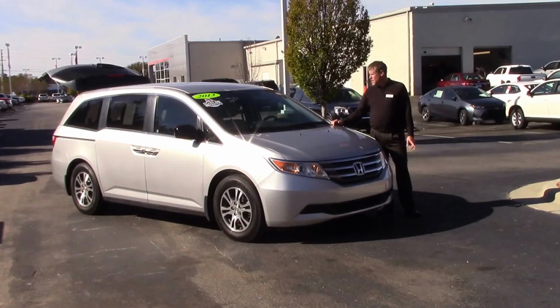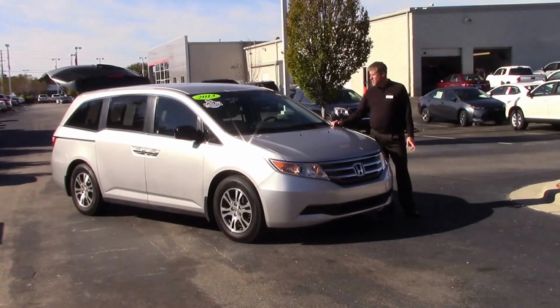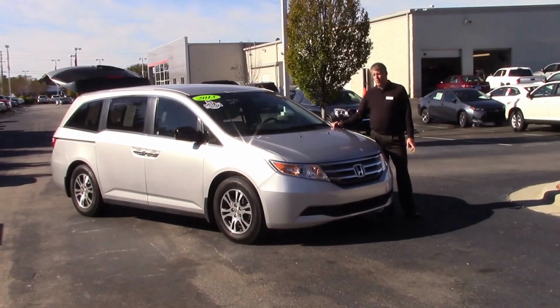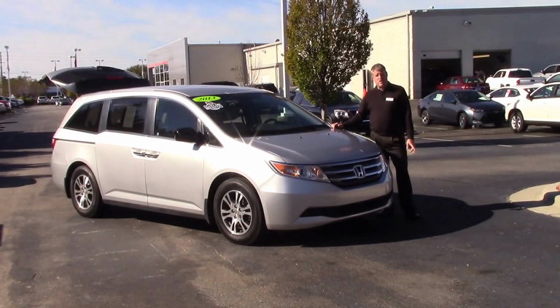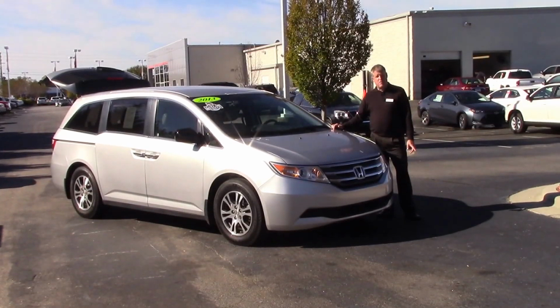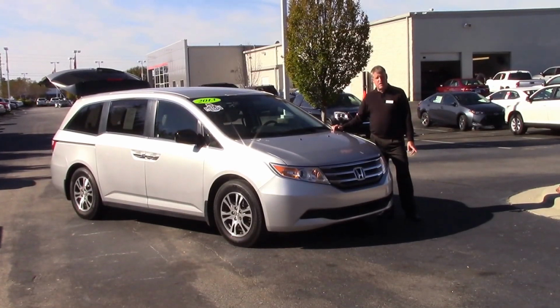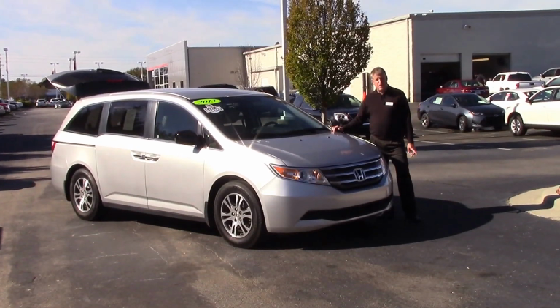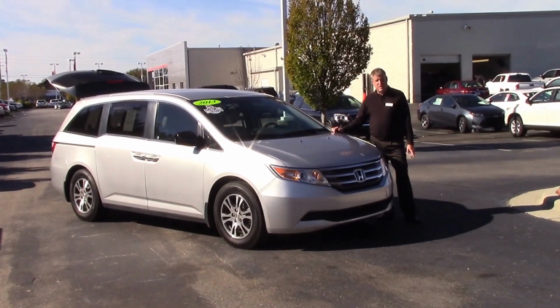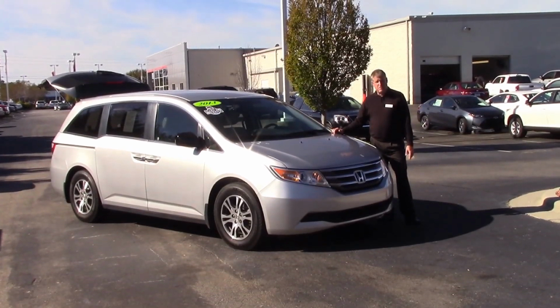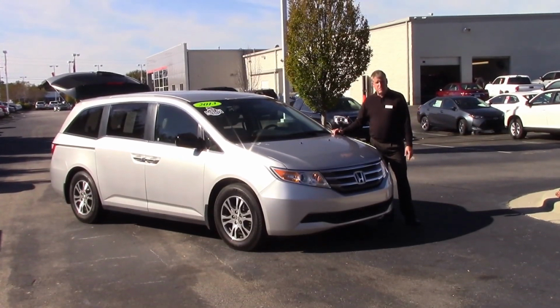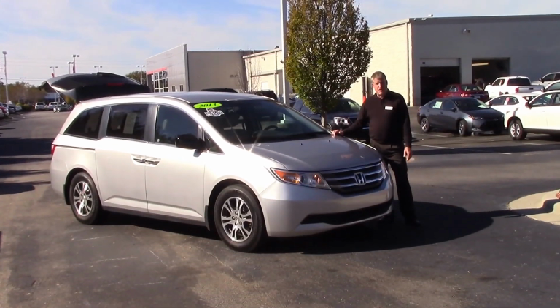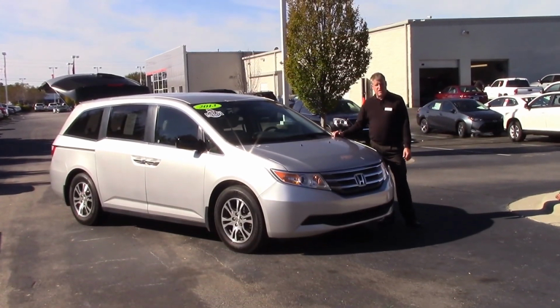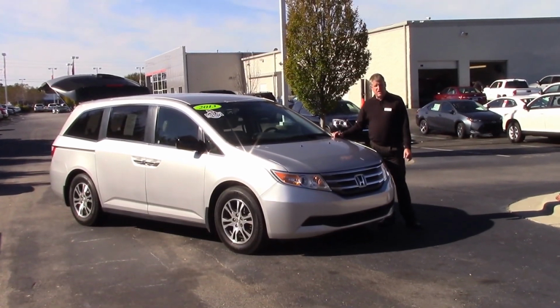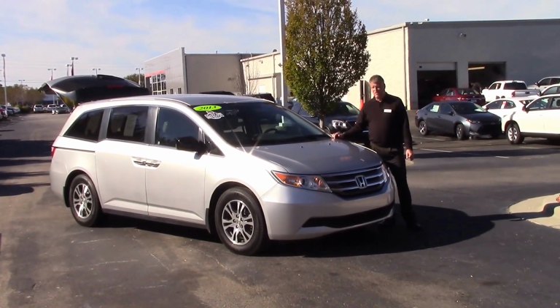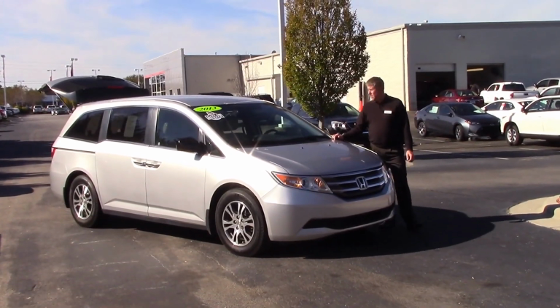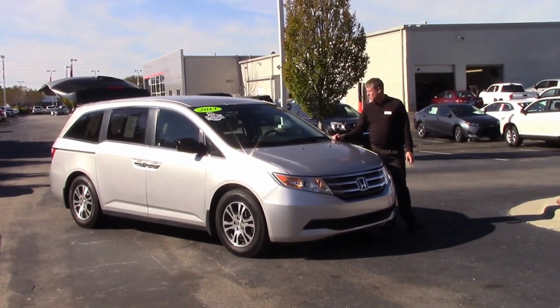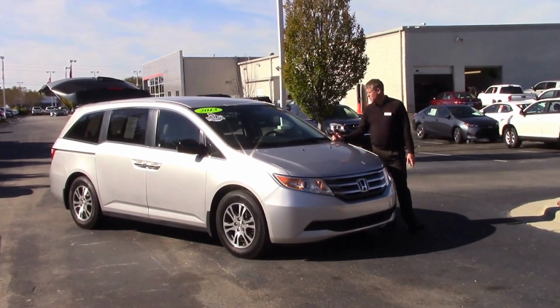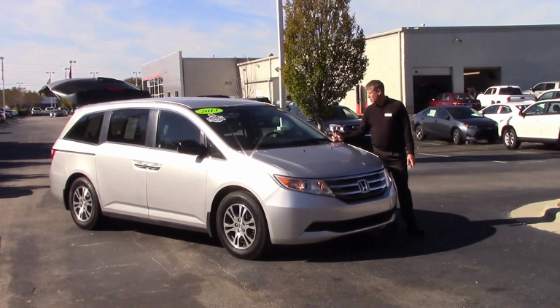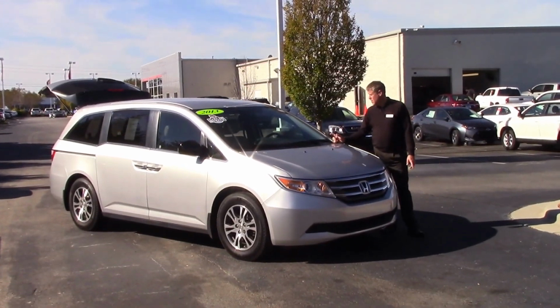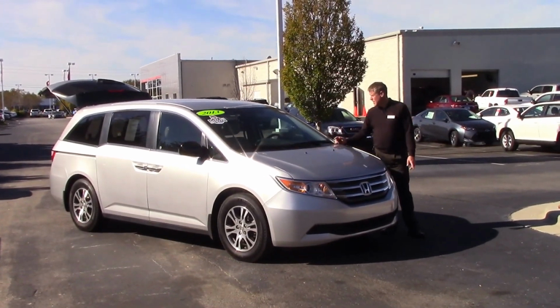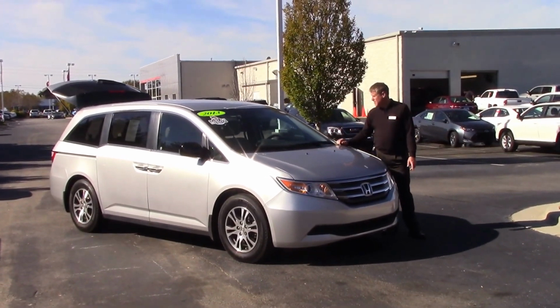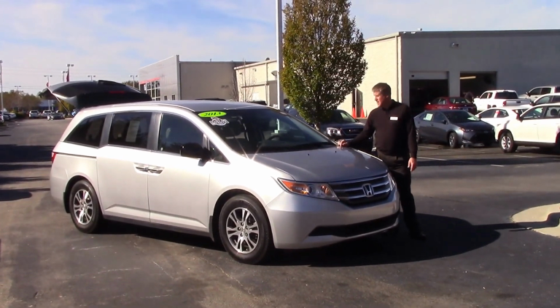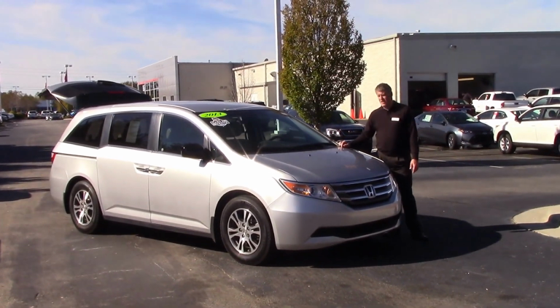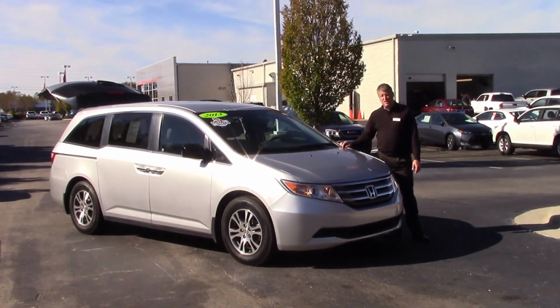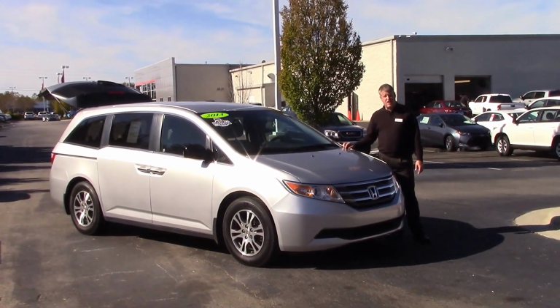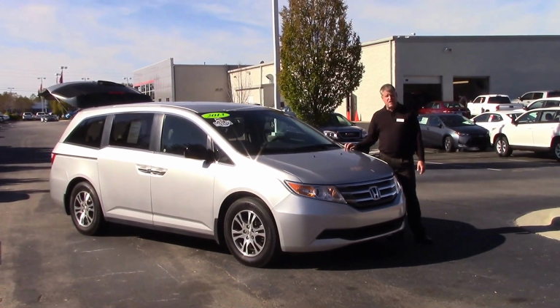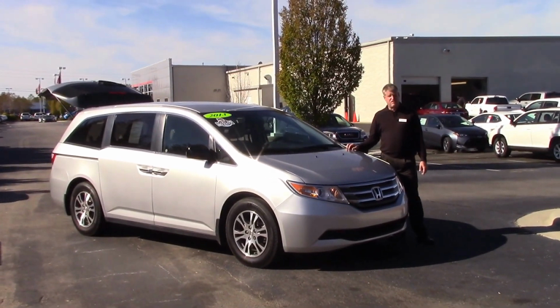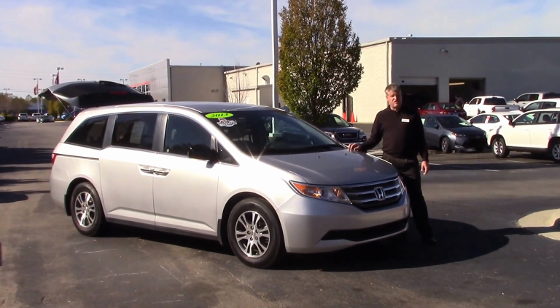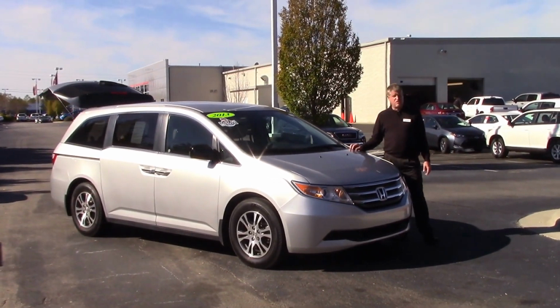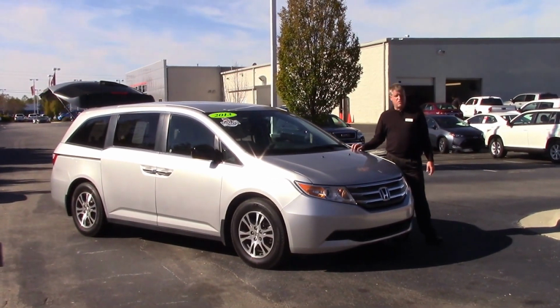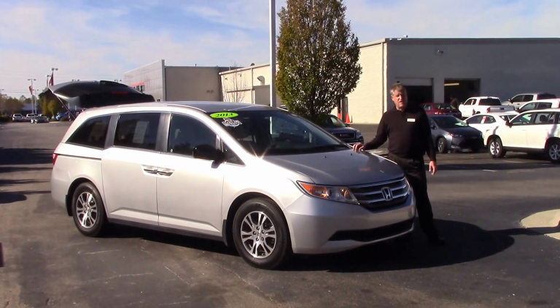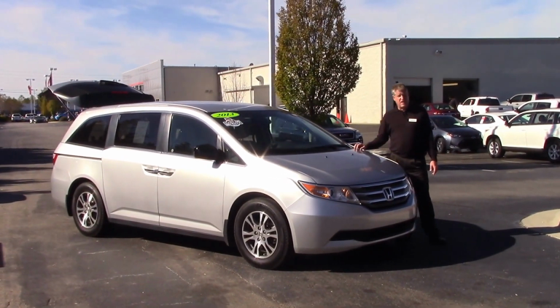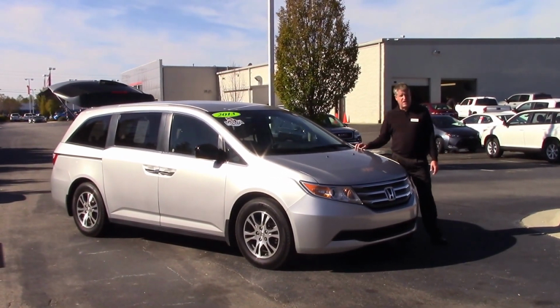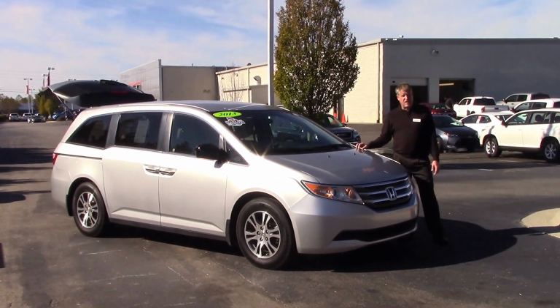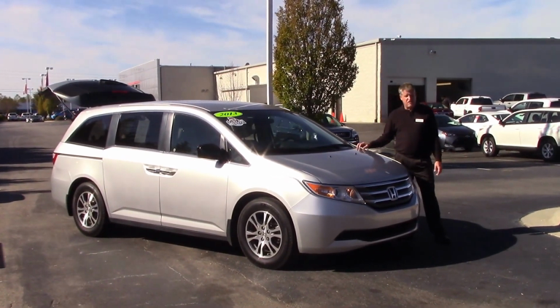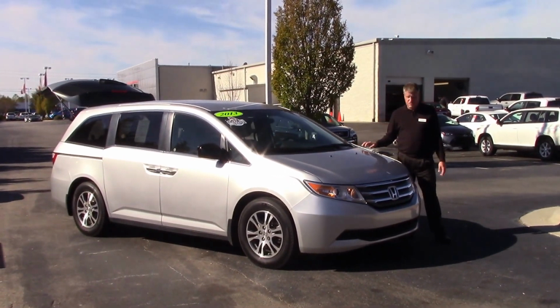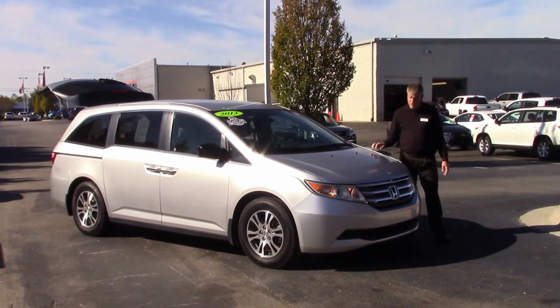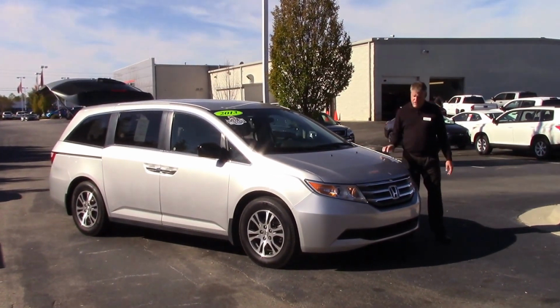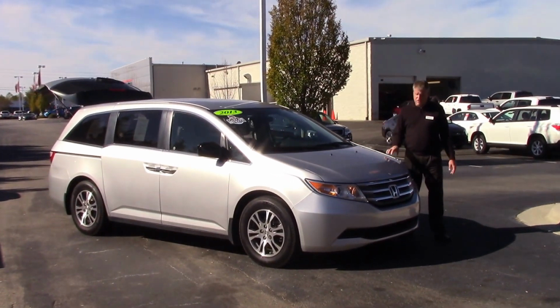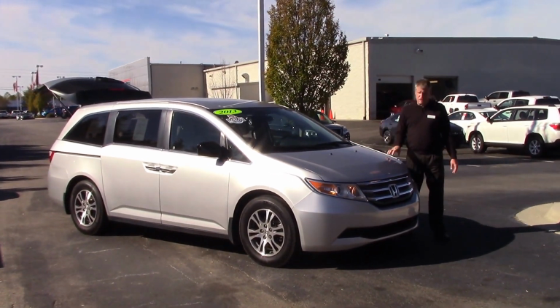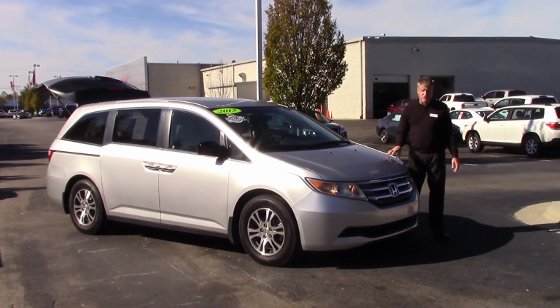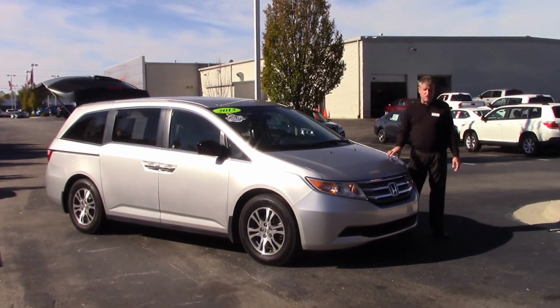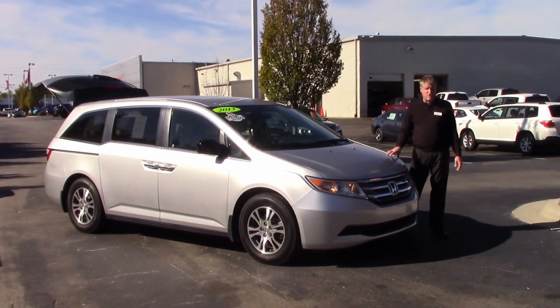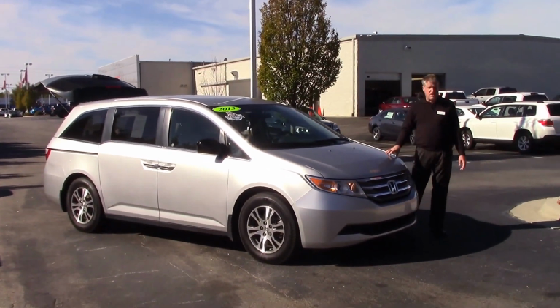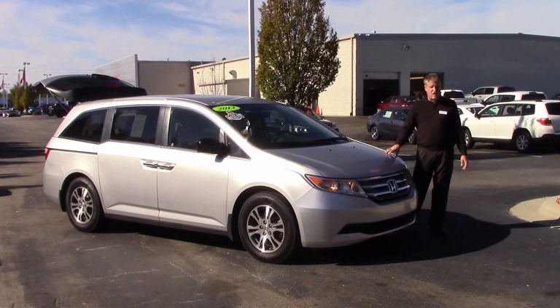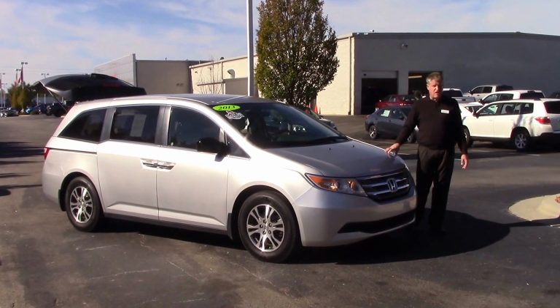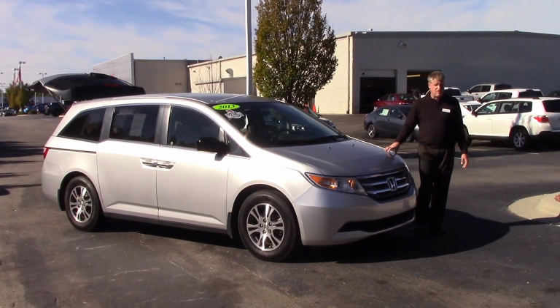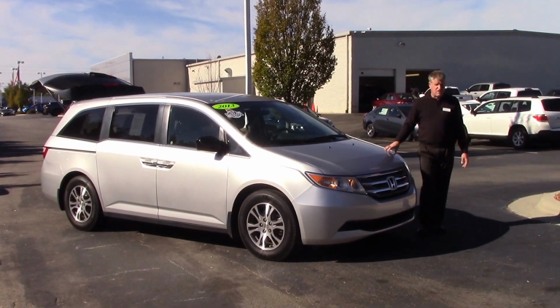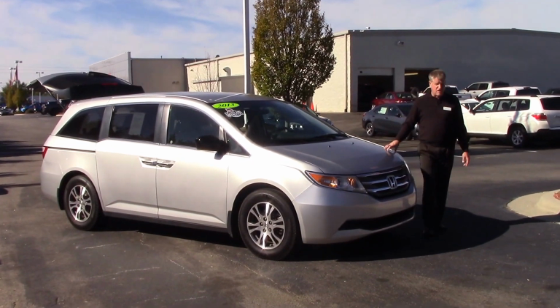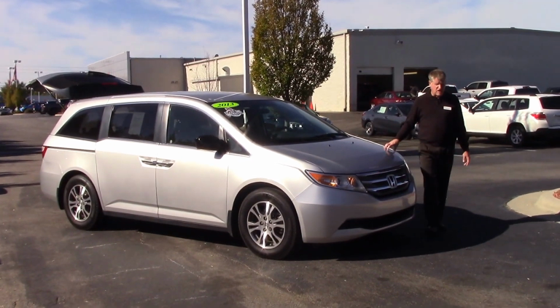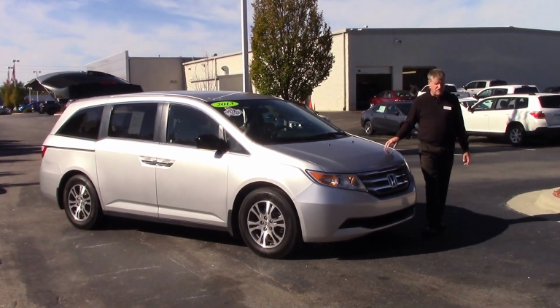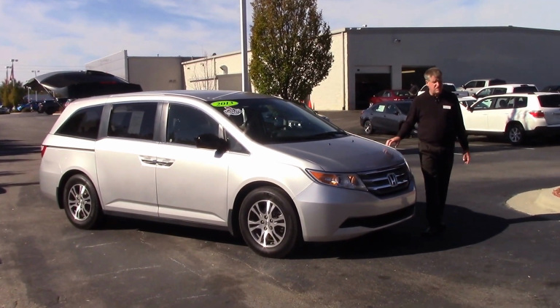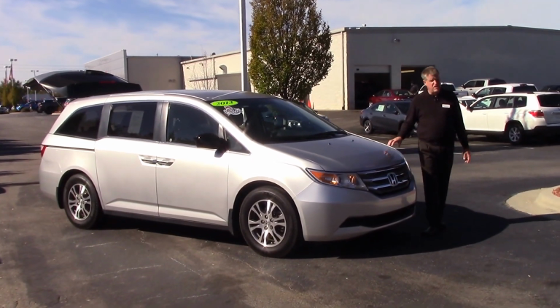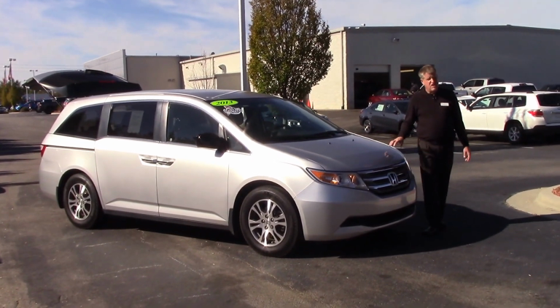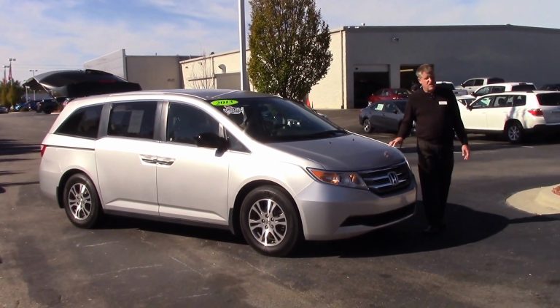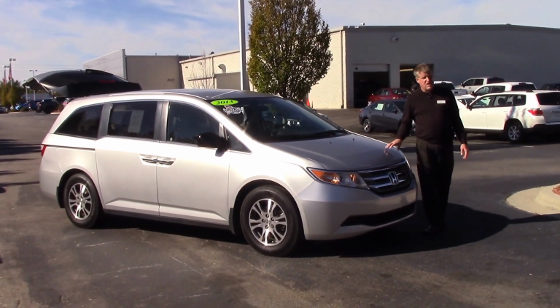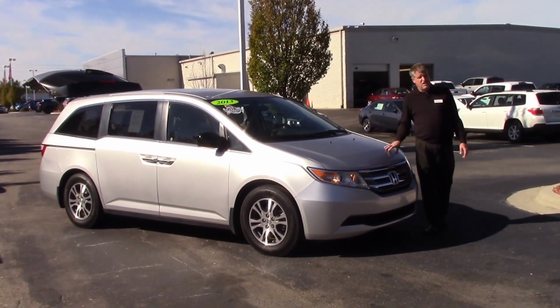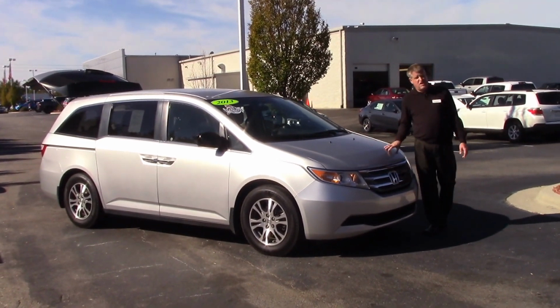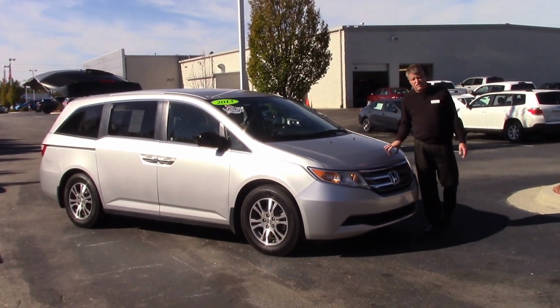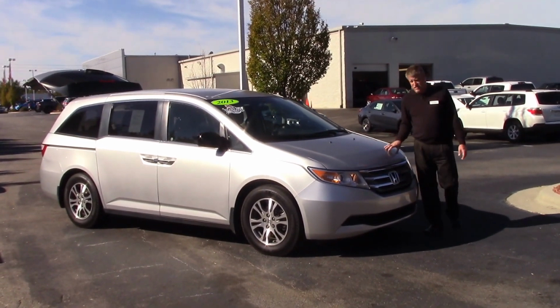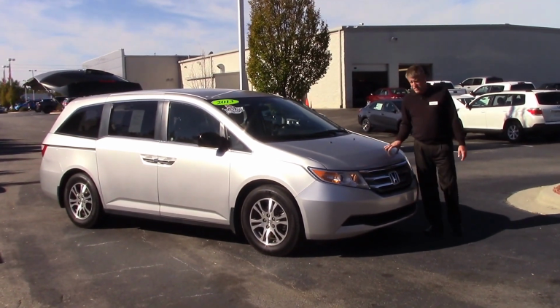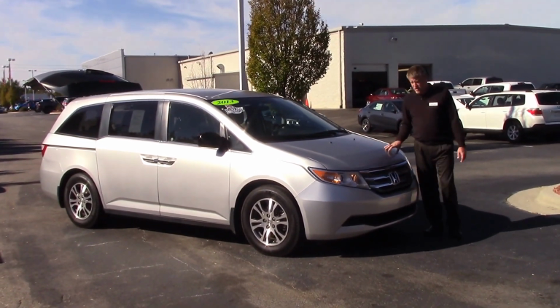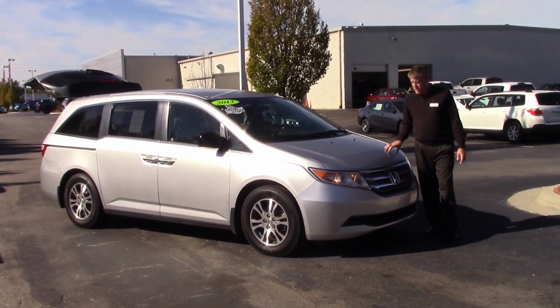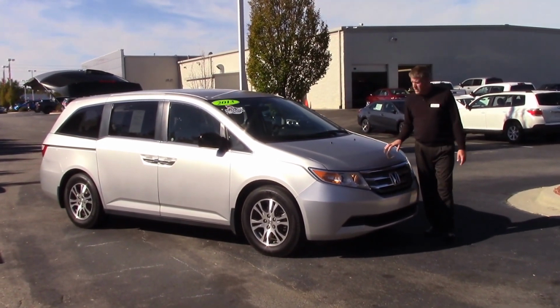Good morning everybody. My name is Mike Daines. Today we're going to talk about TD-9629A — it's a 2013 Honda Odyssey EX in Silver.